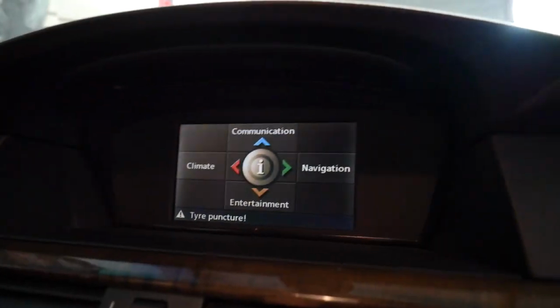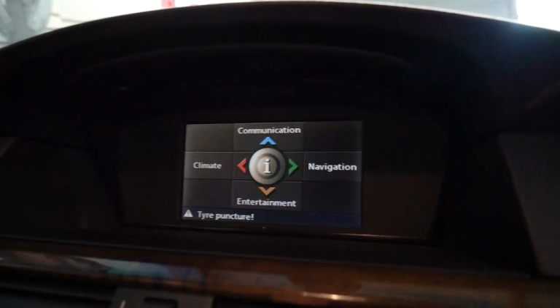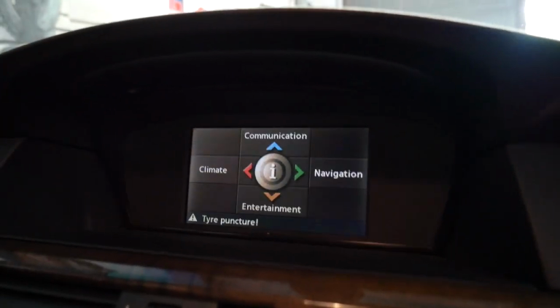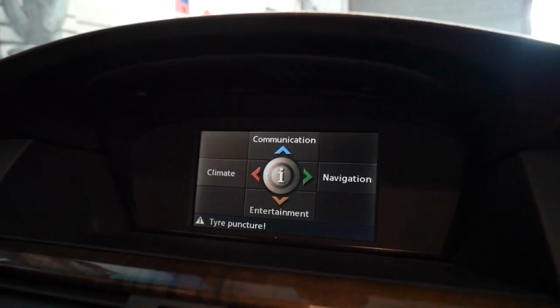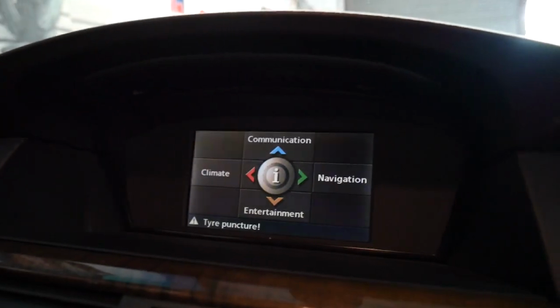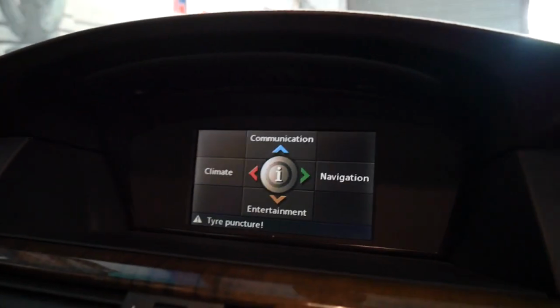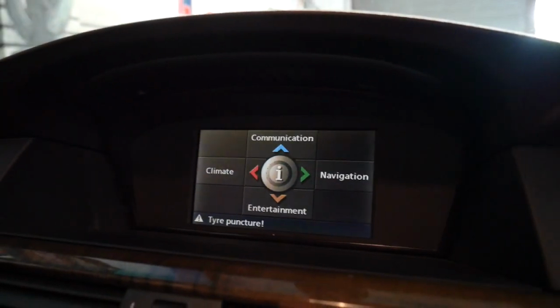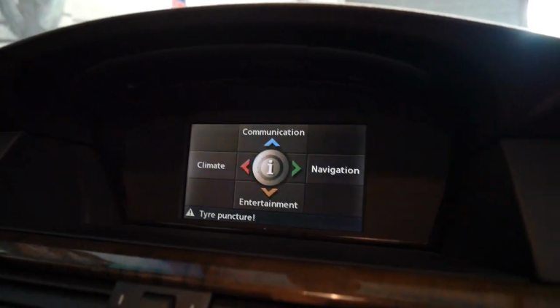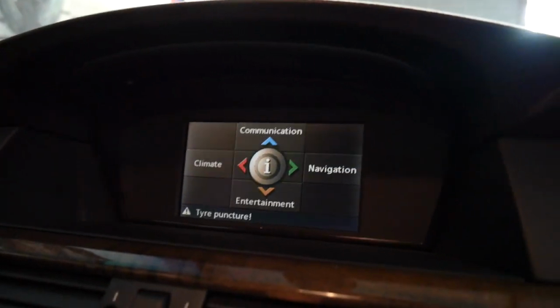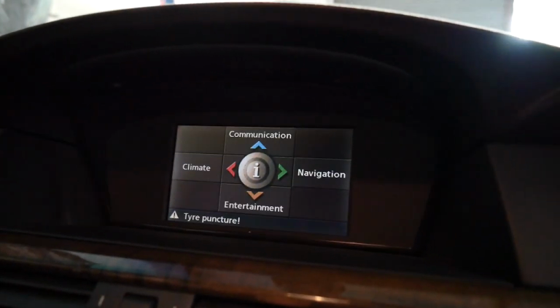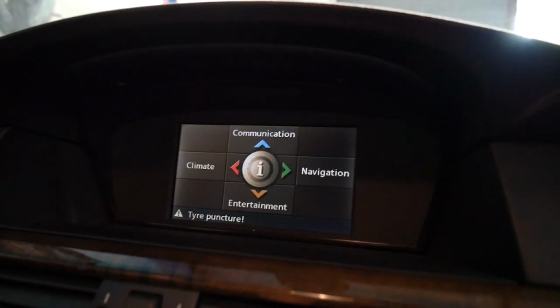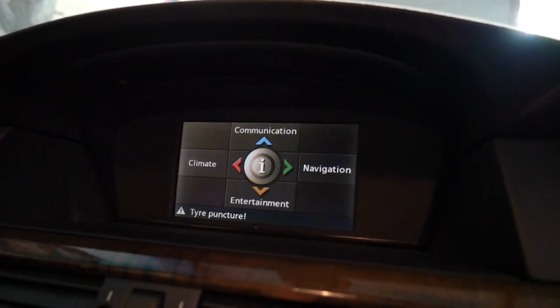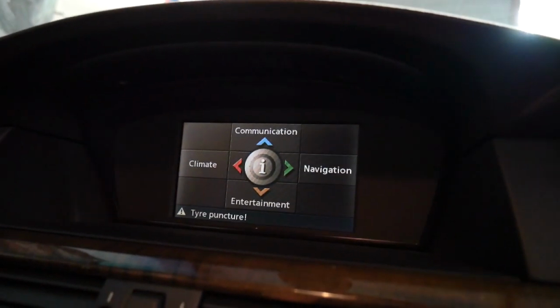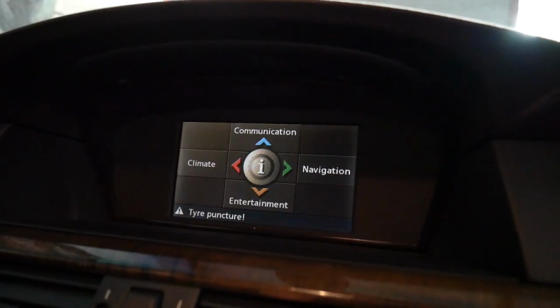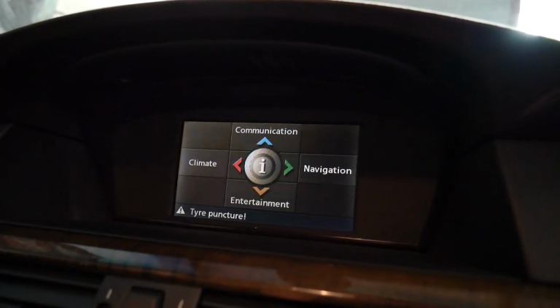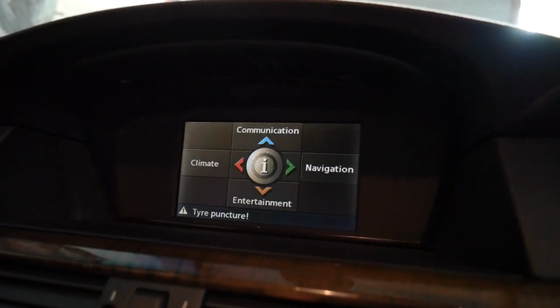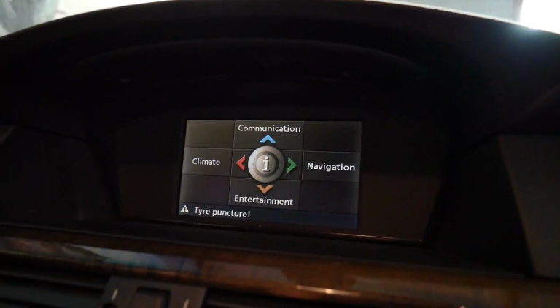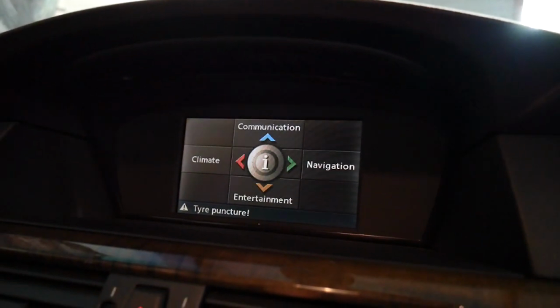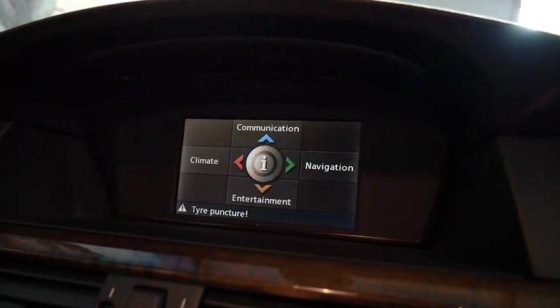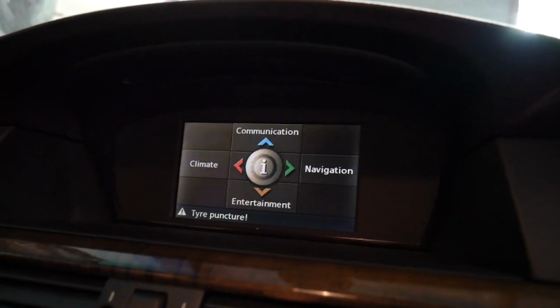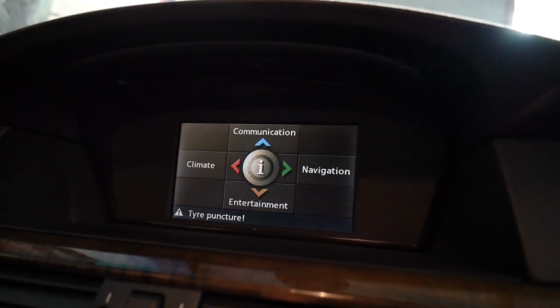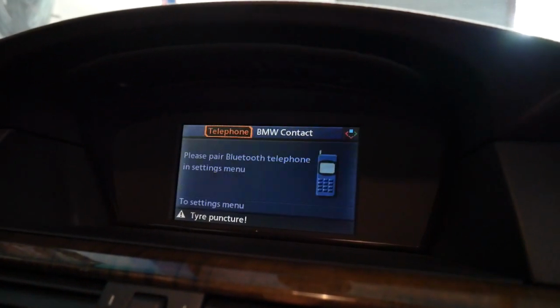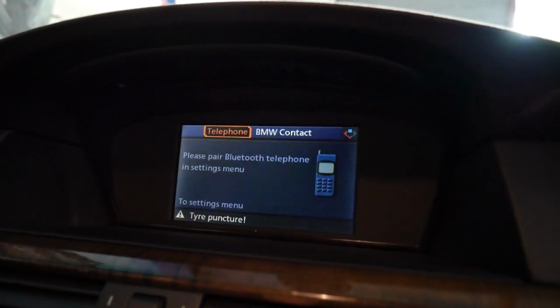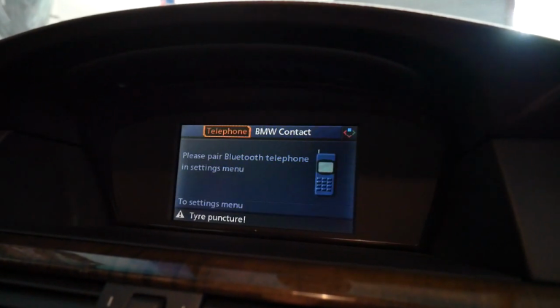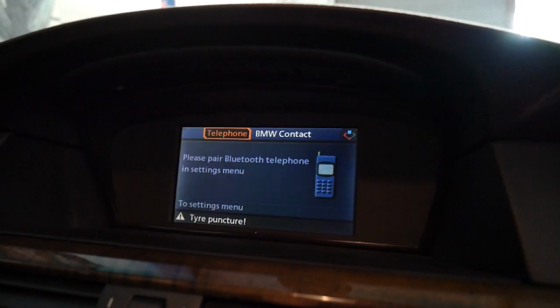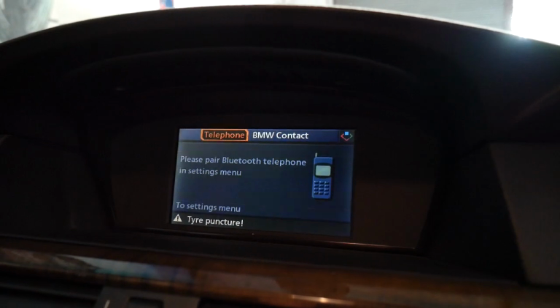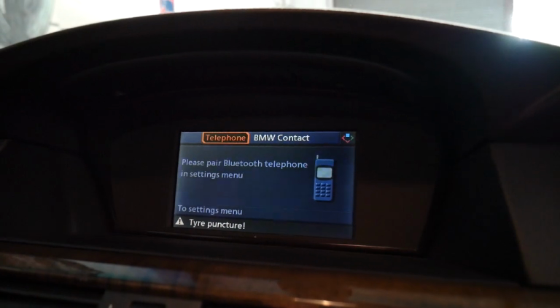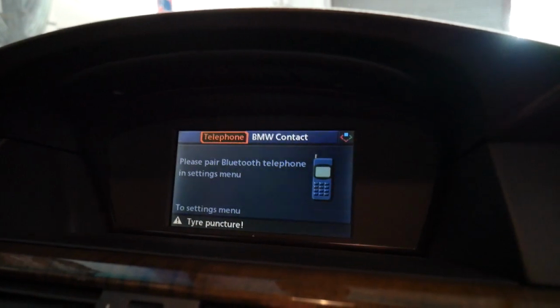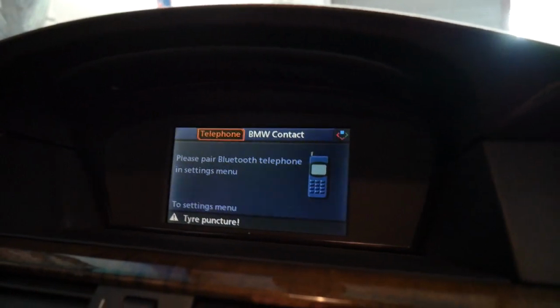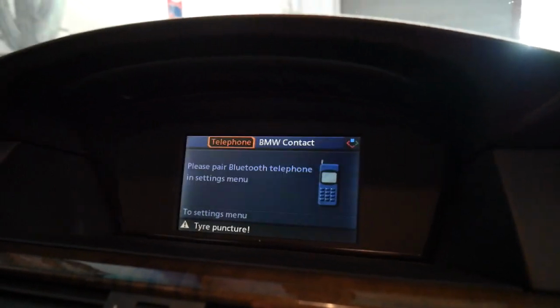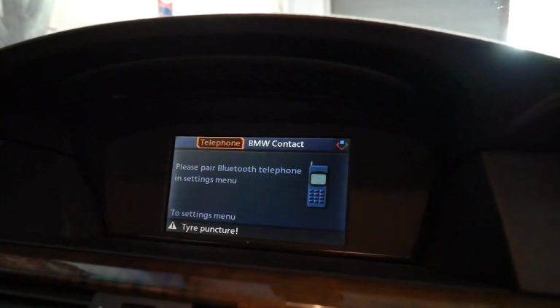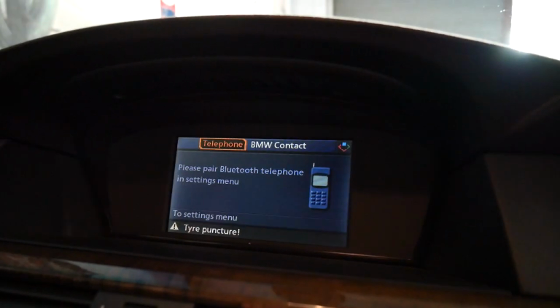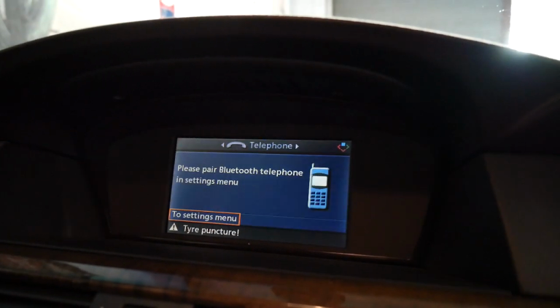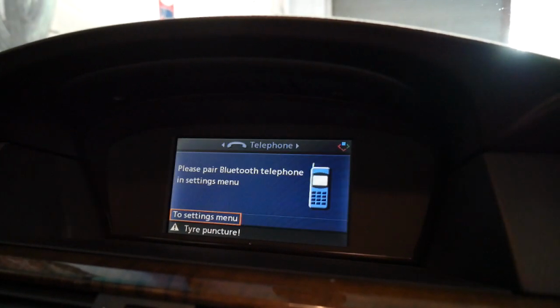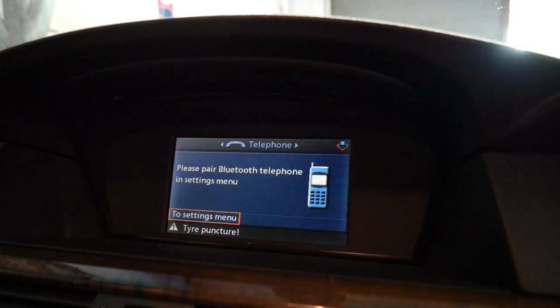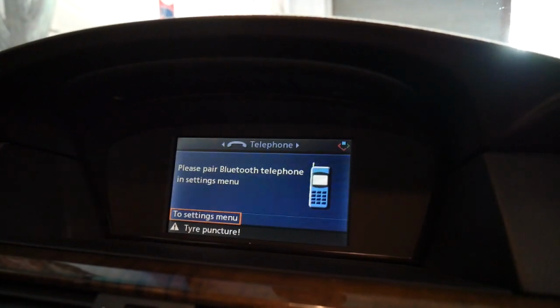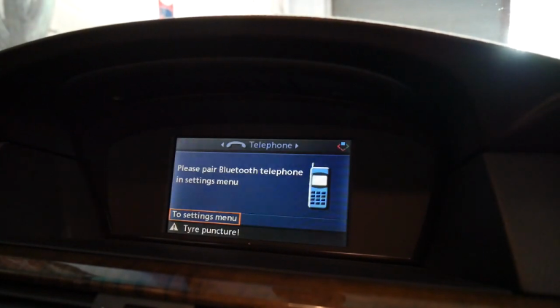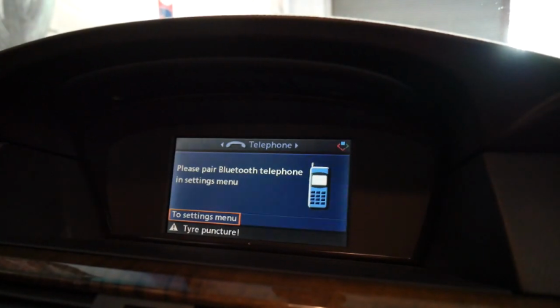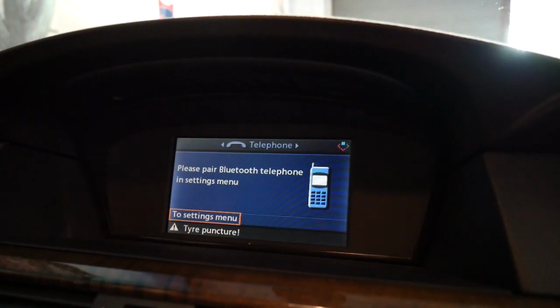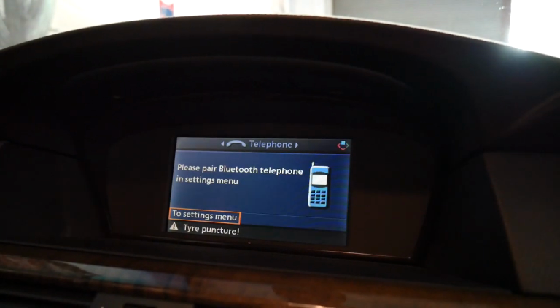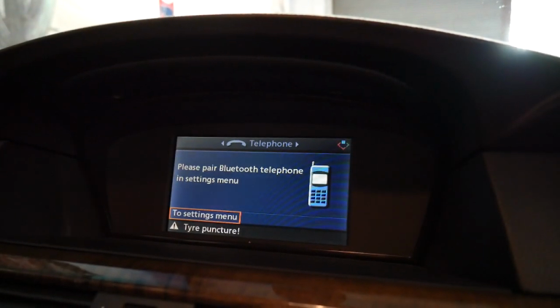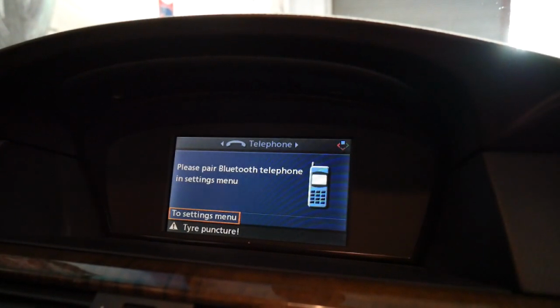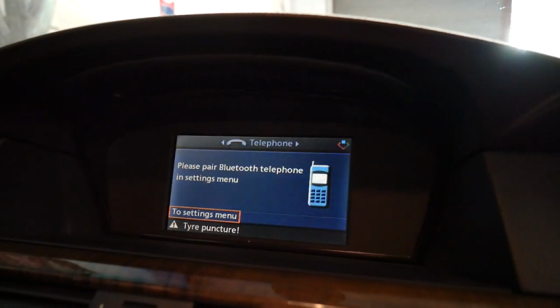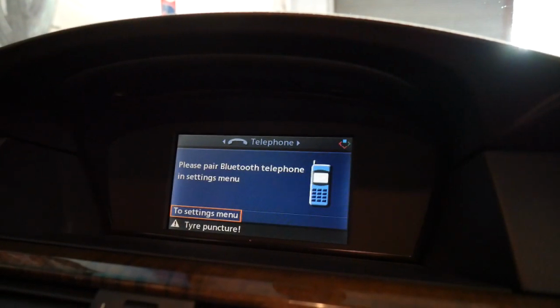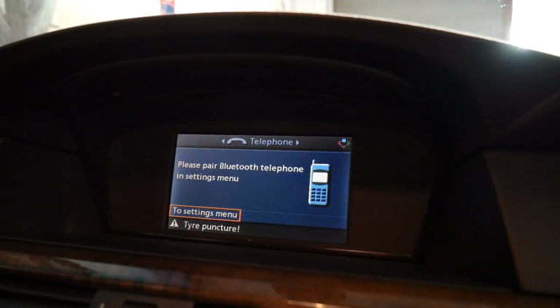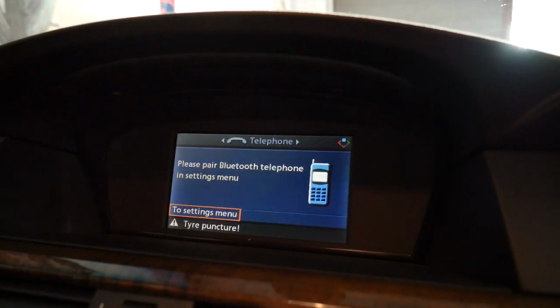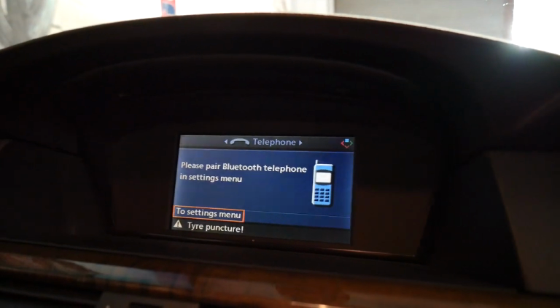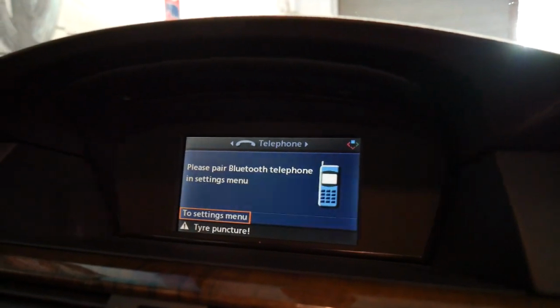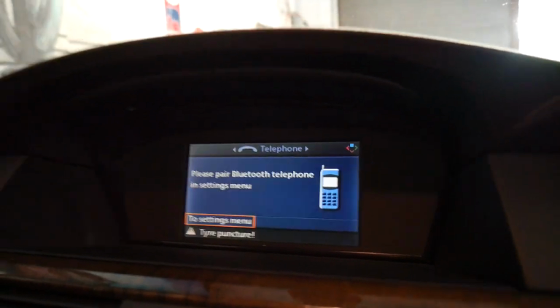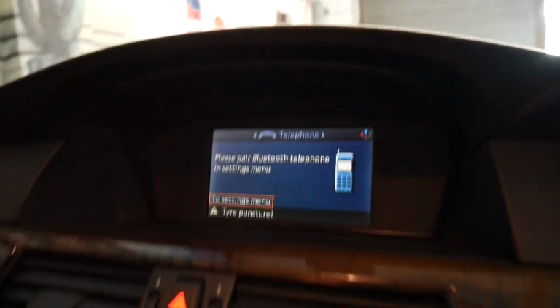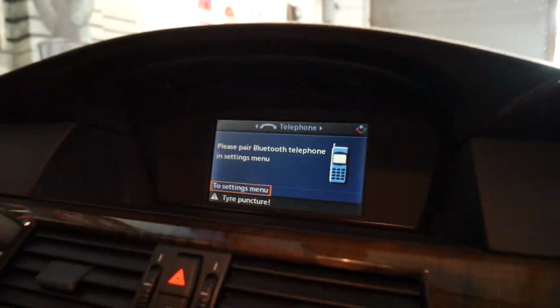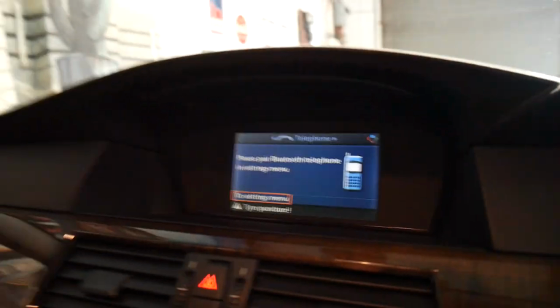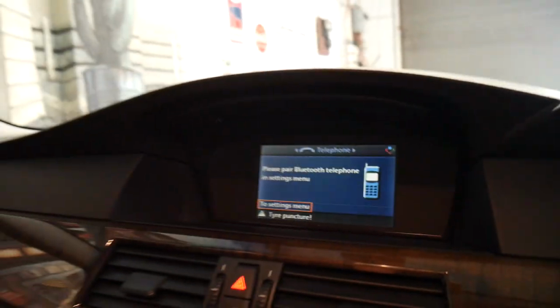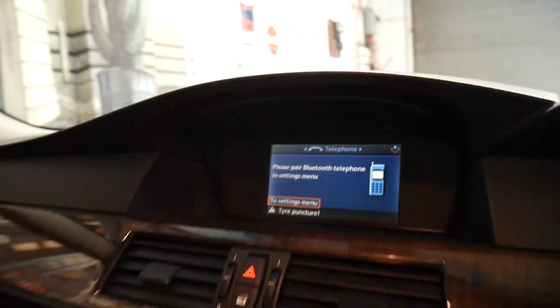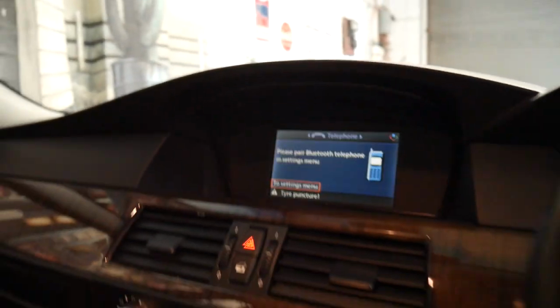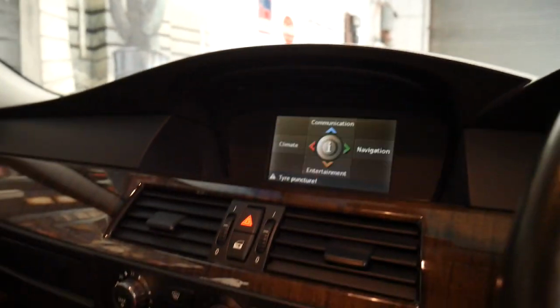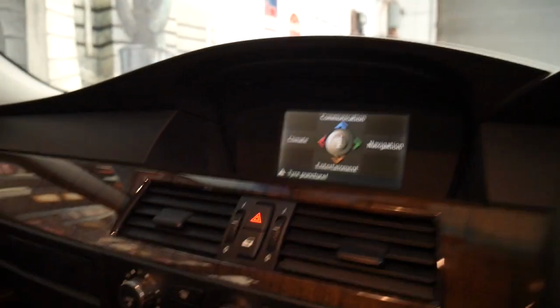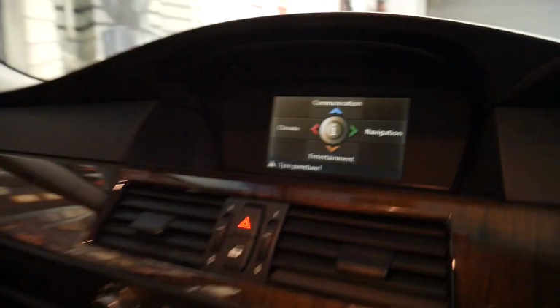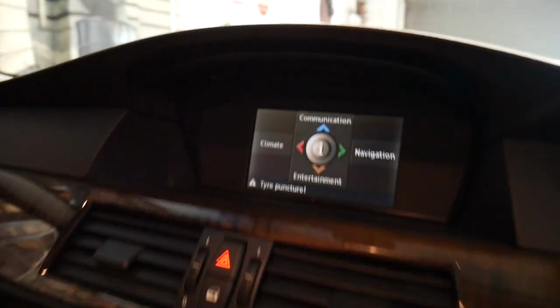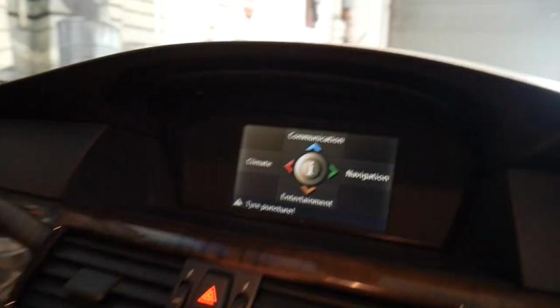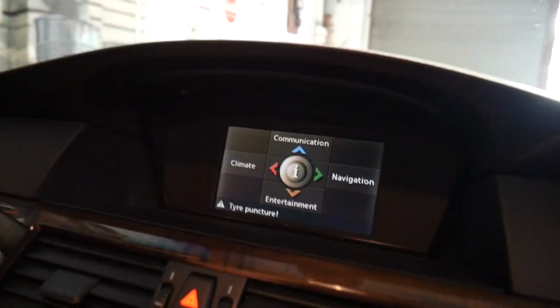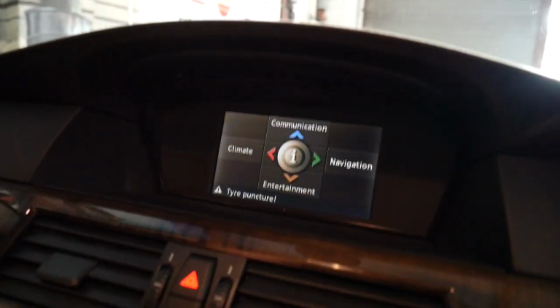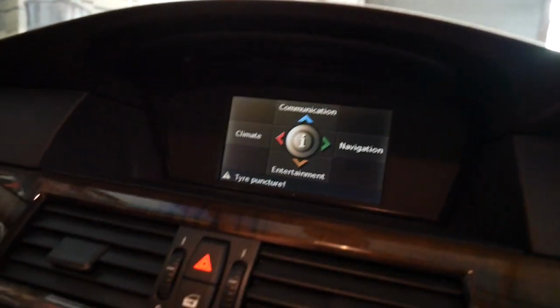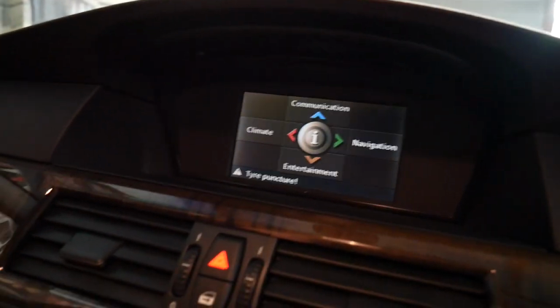So you've got basic navigation, communication, telephone — it does have Bluetooth, which is fantastic.